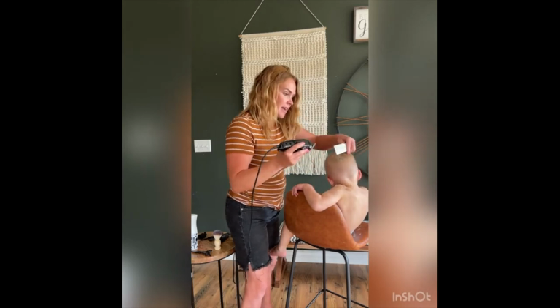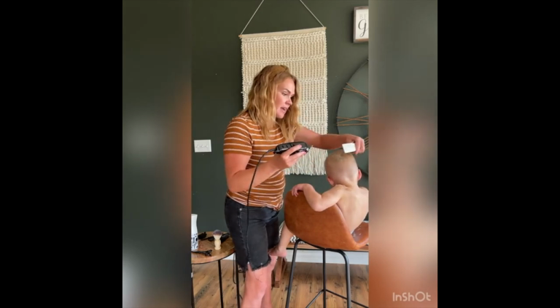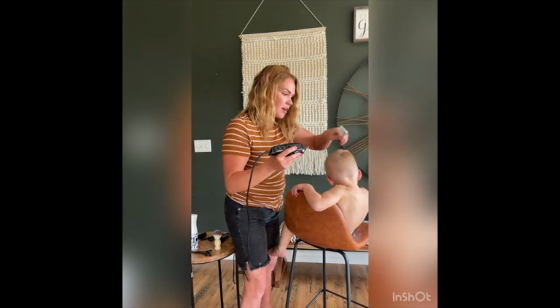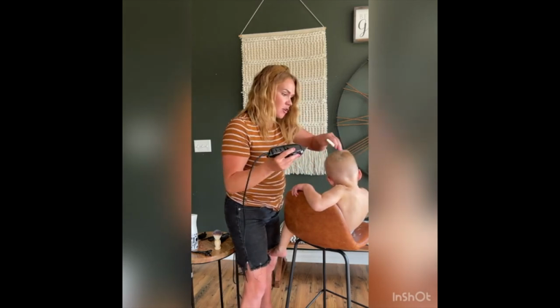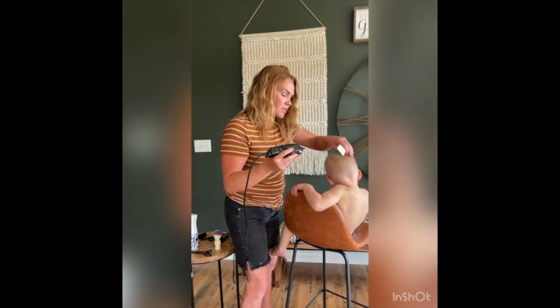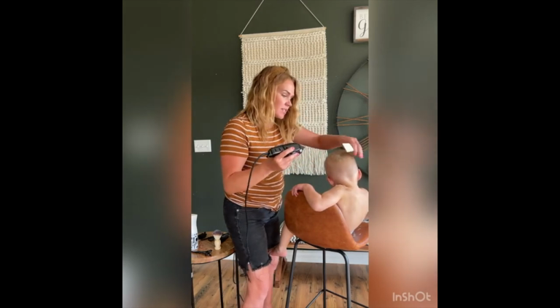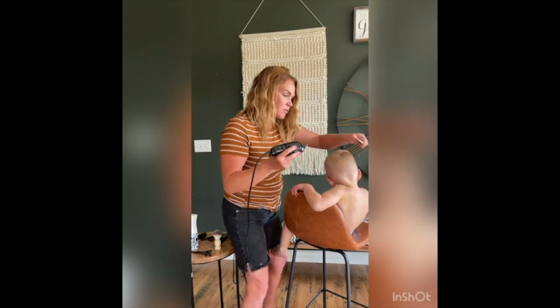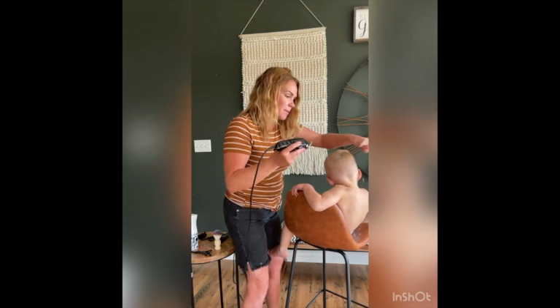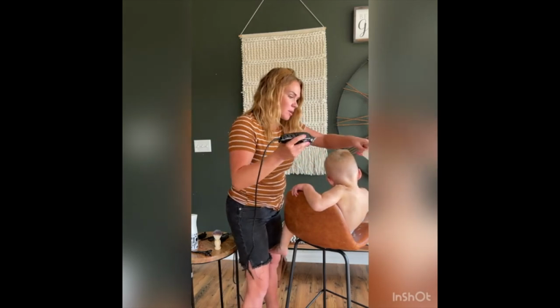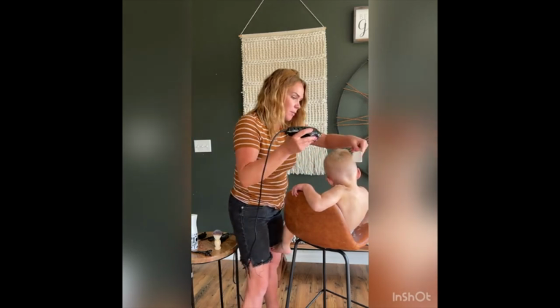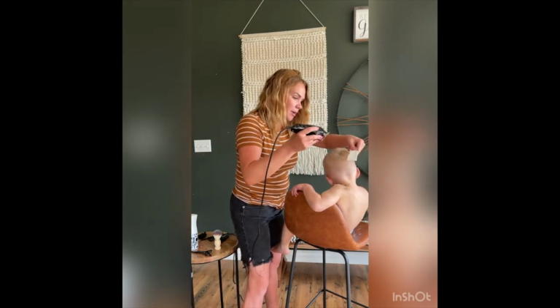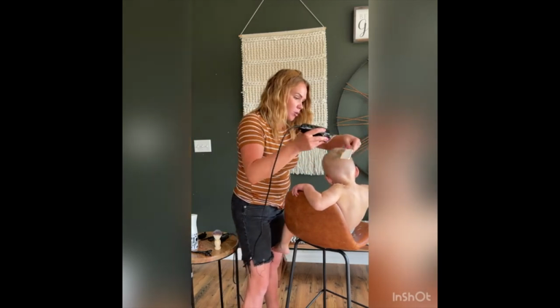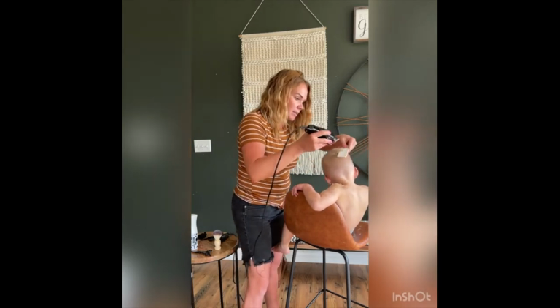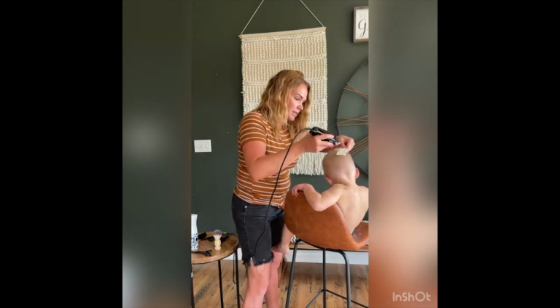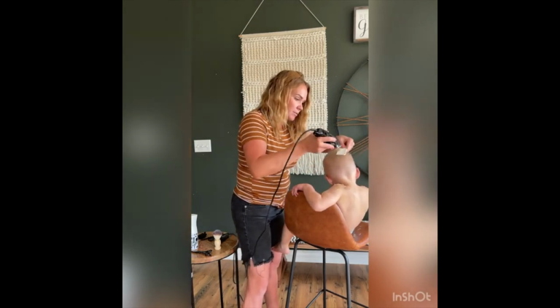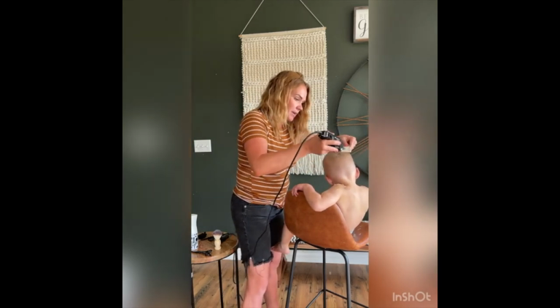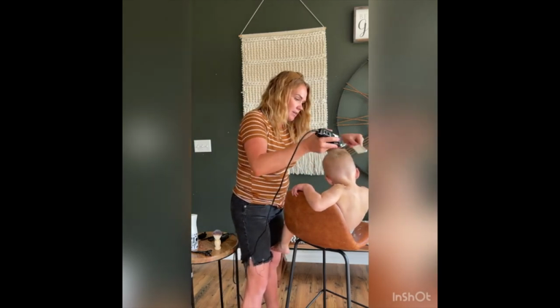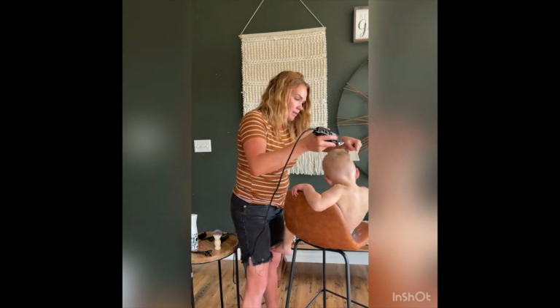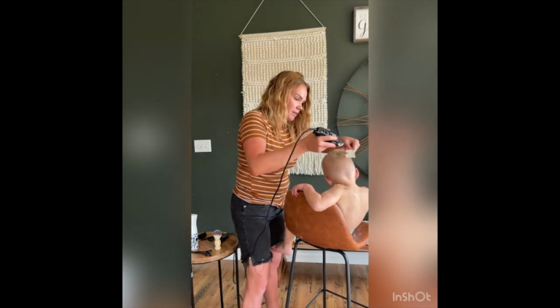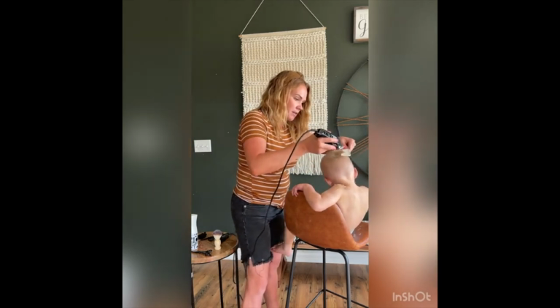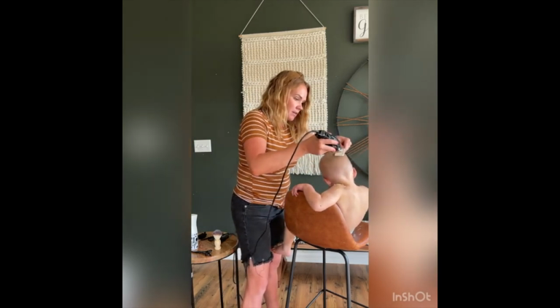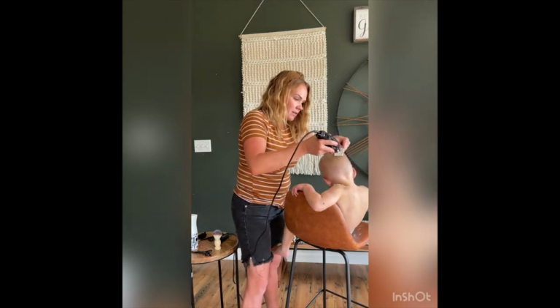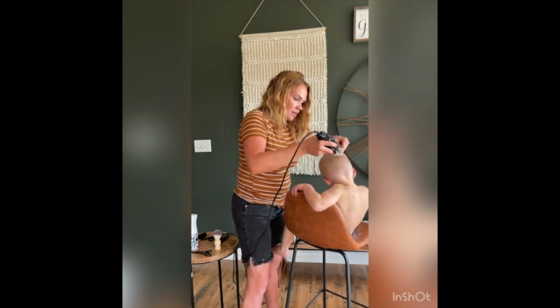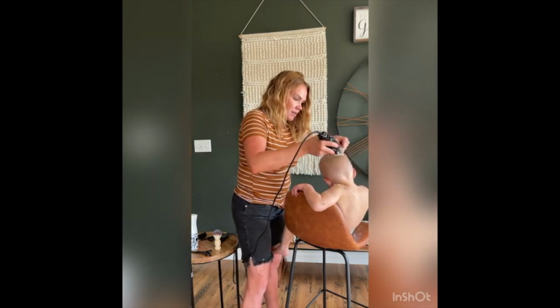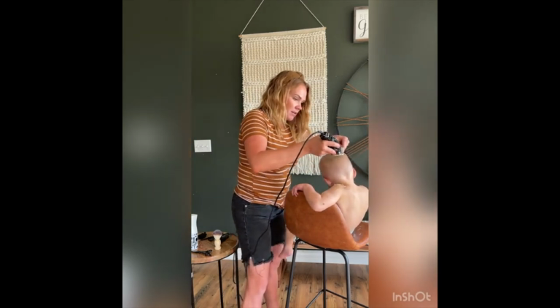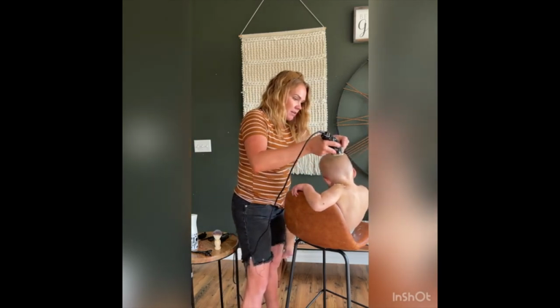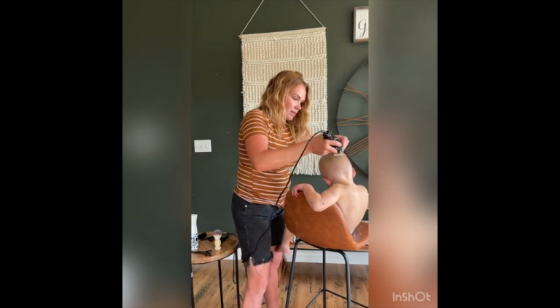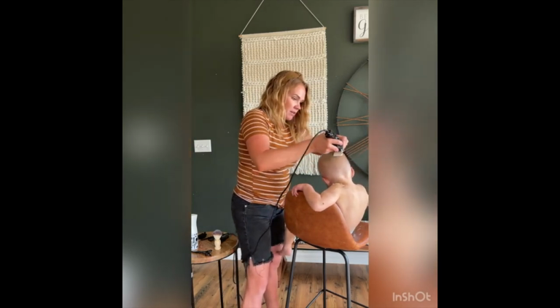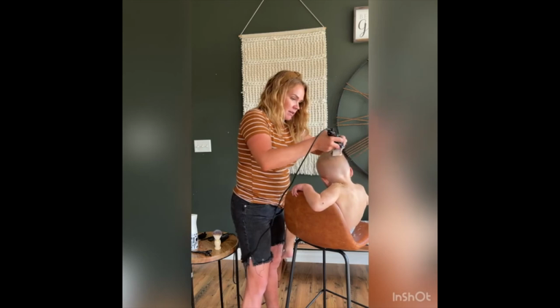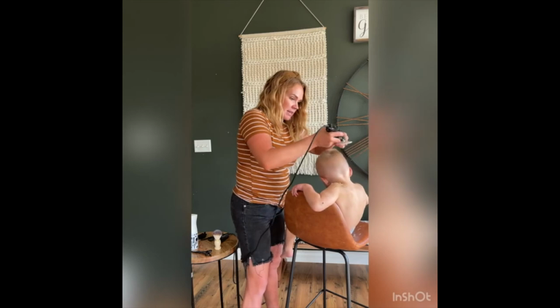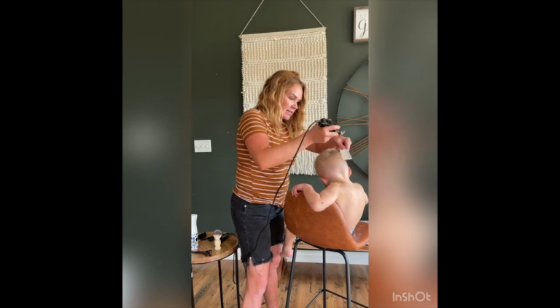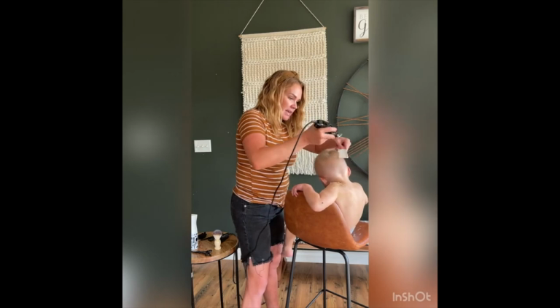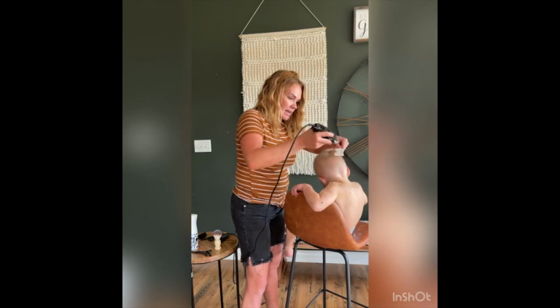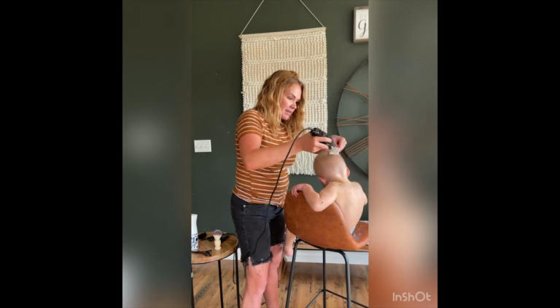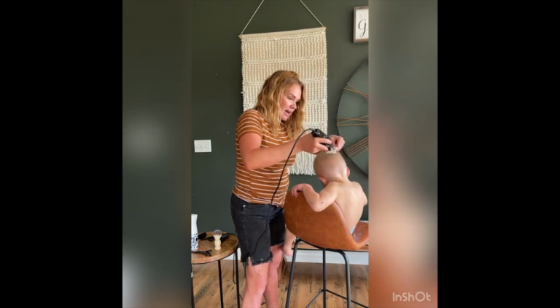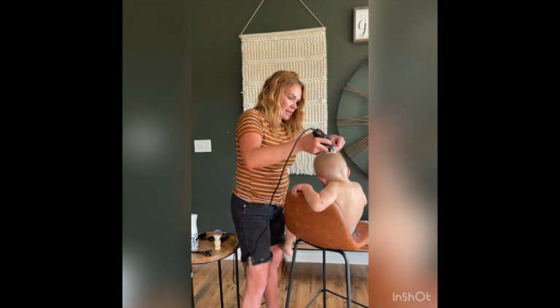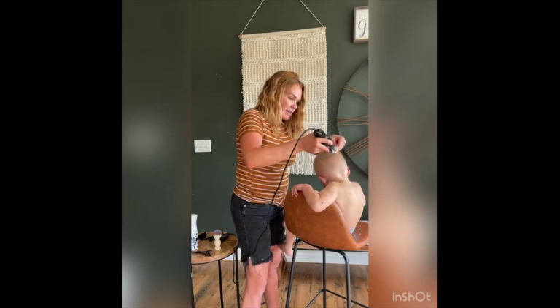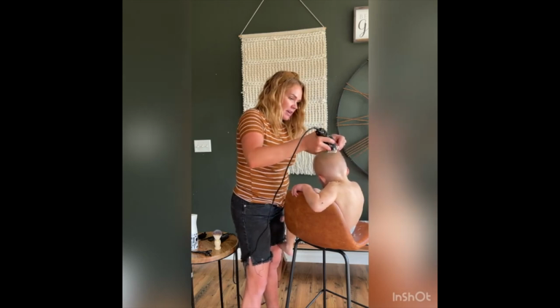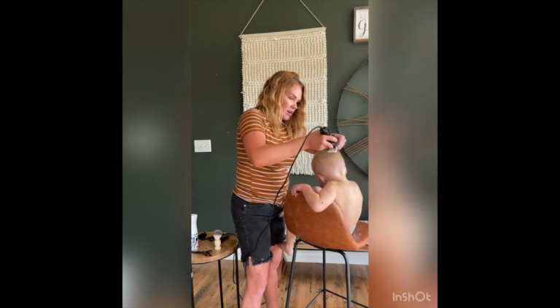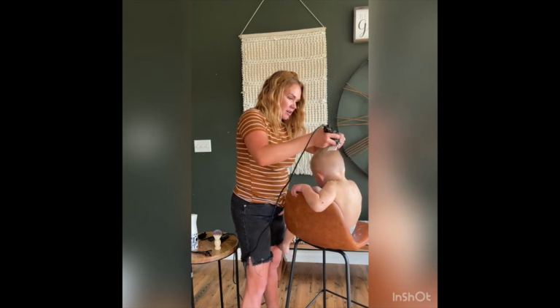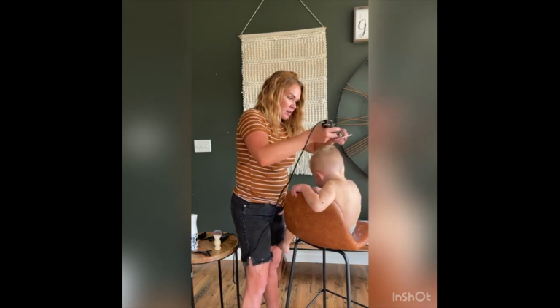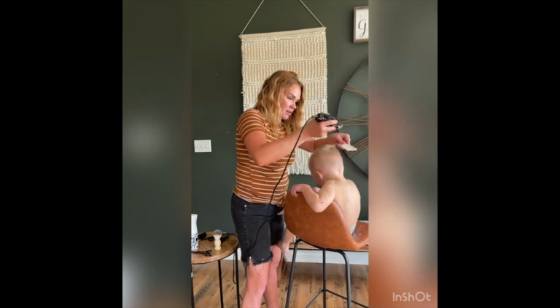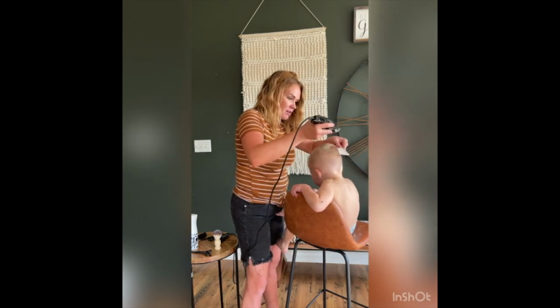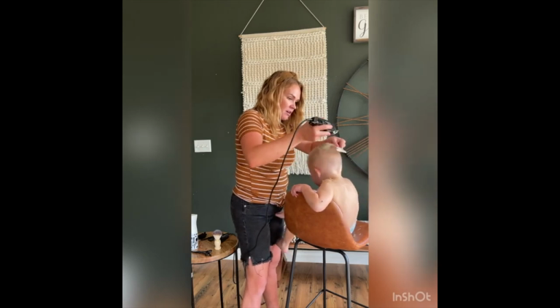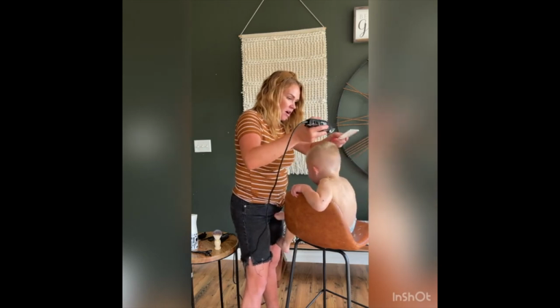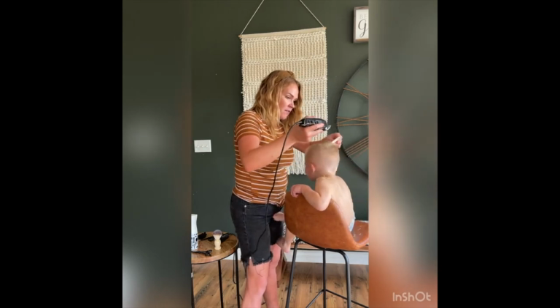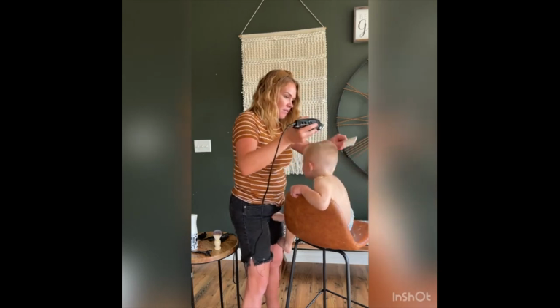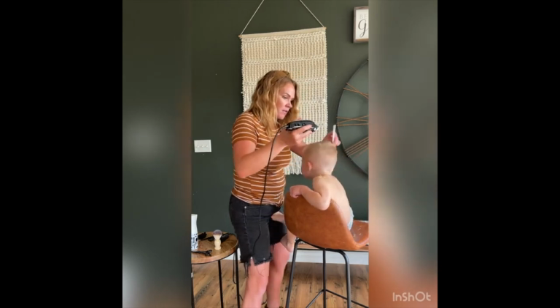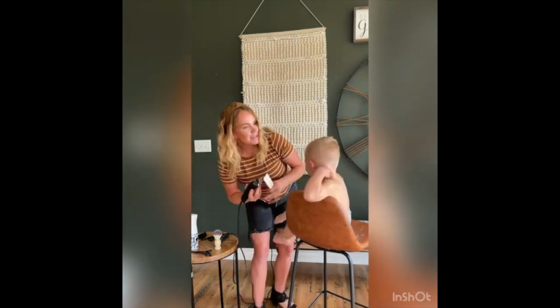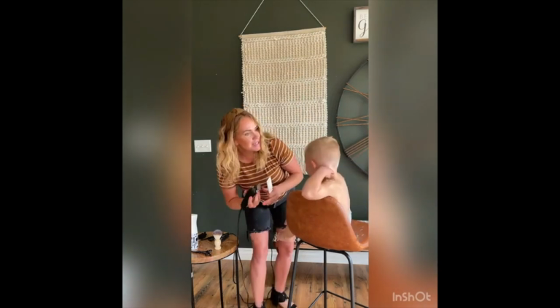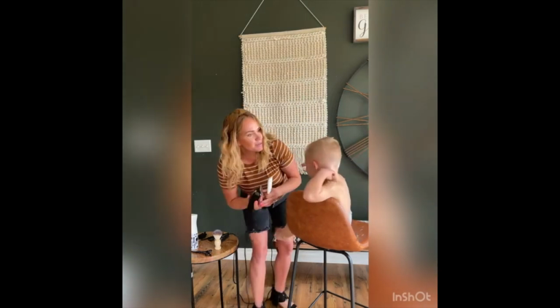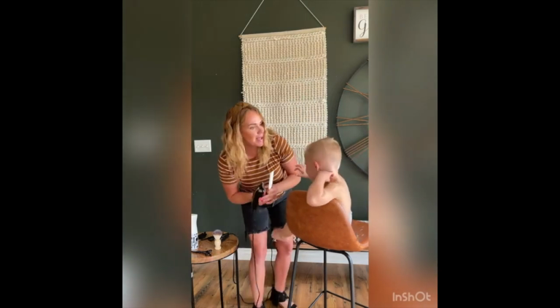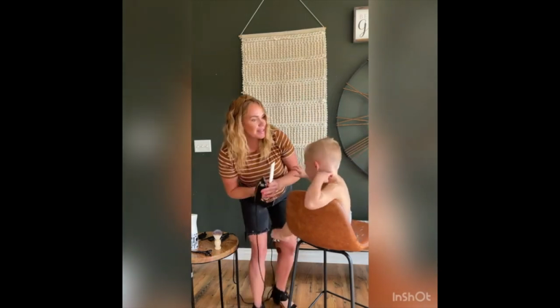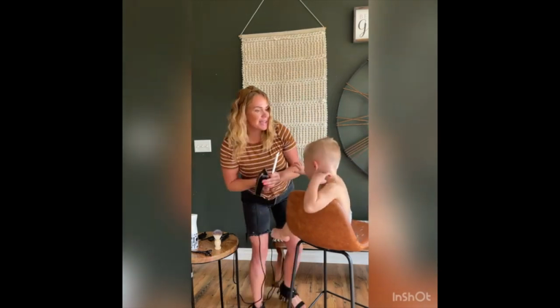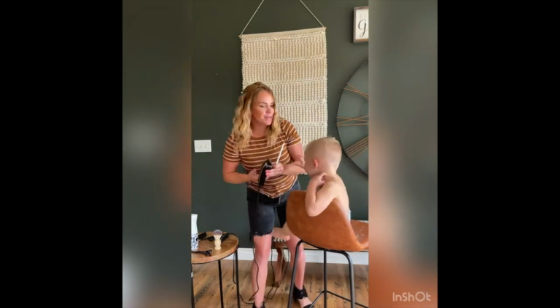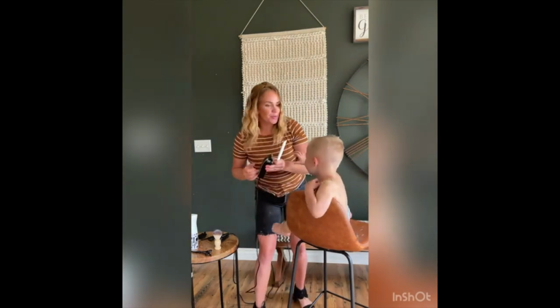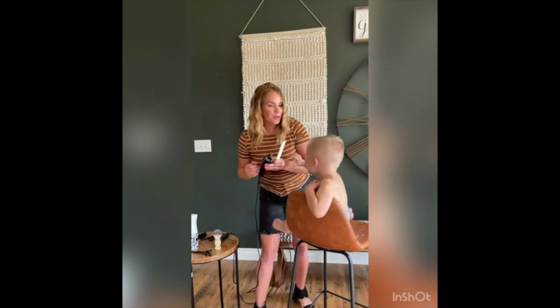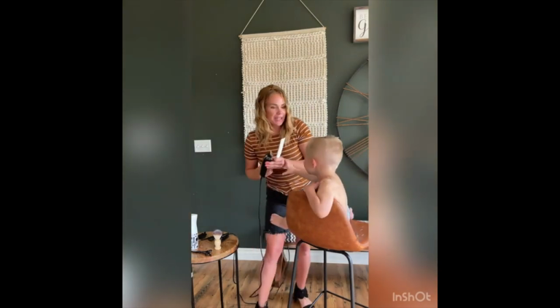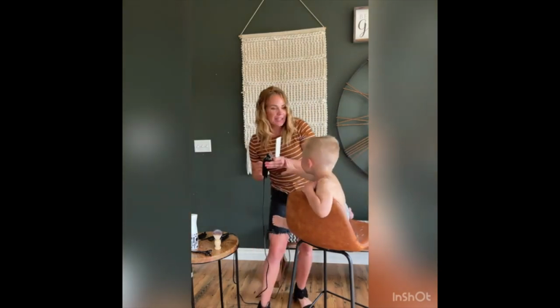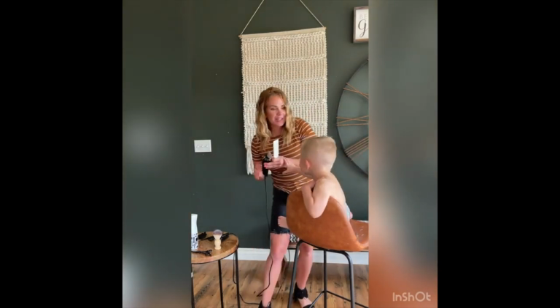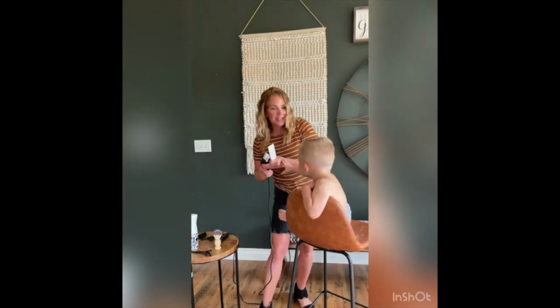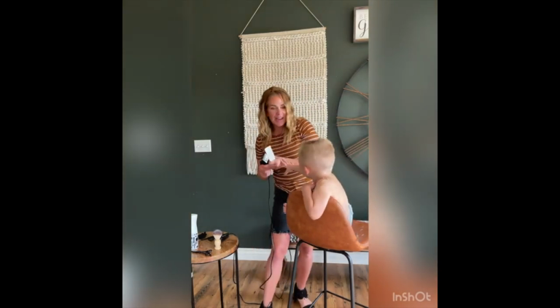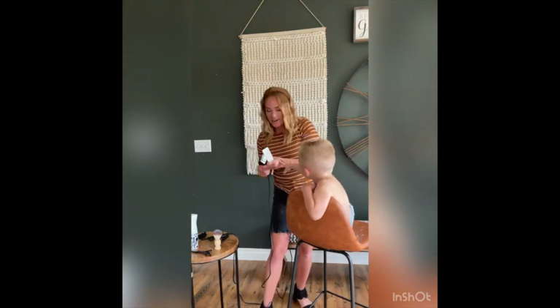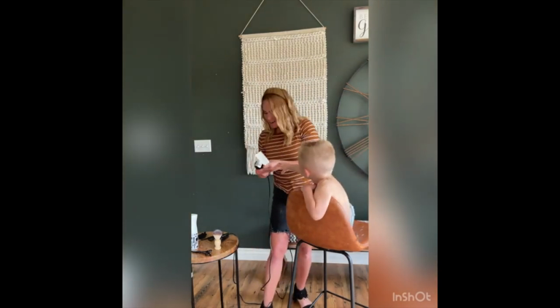That hair goes this way, so I'm going to put my comb in this way and take that hair. Guess what? That's a pretty good haircut.